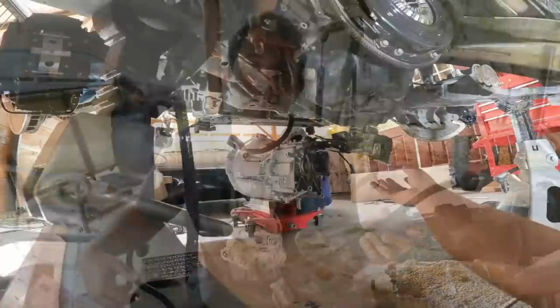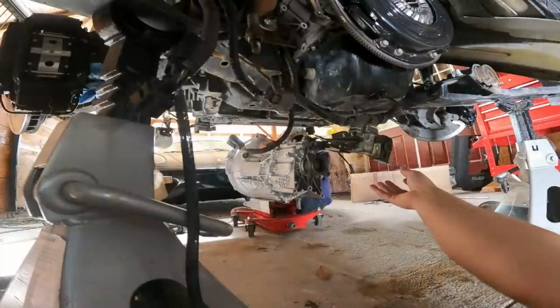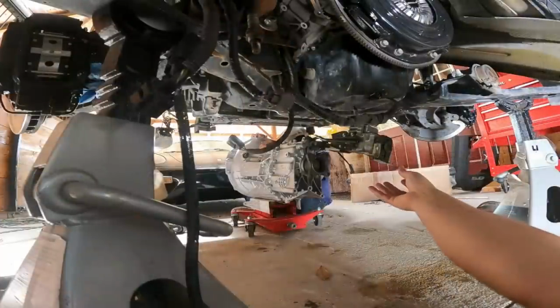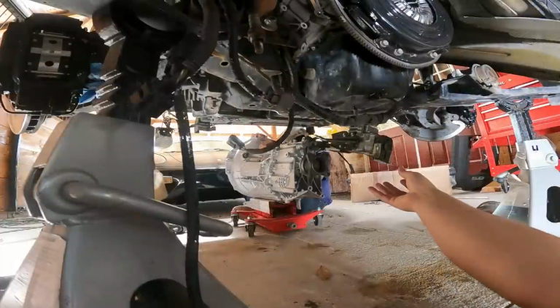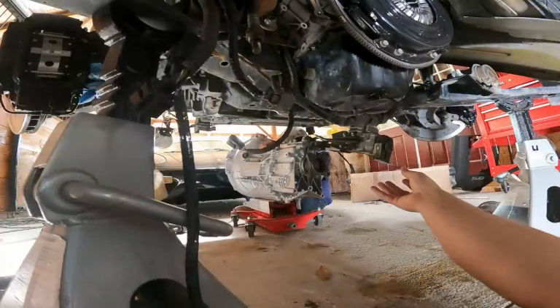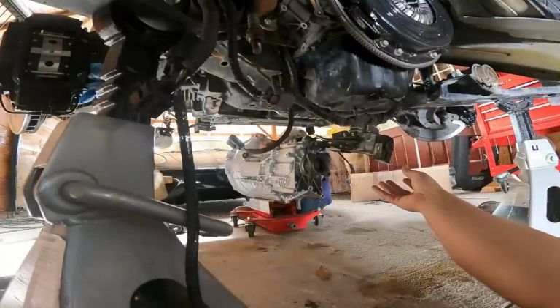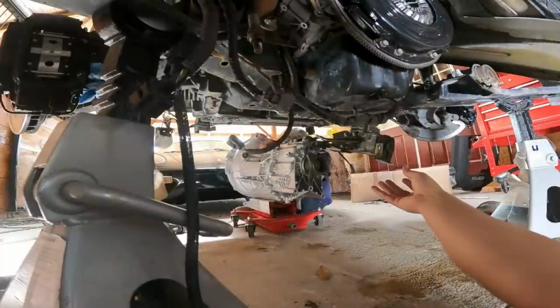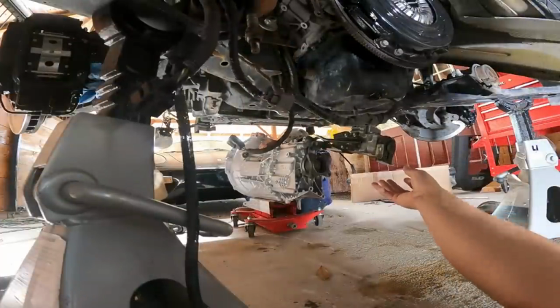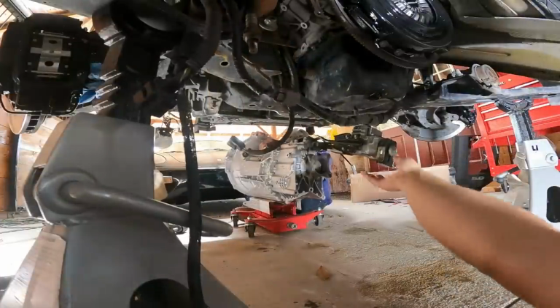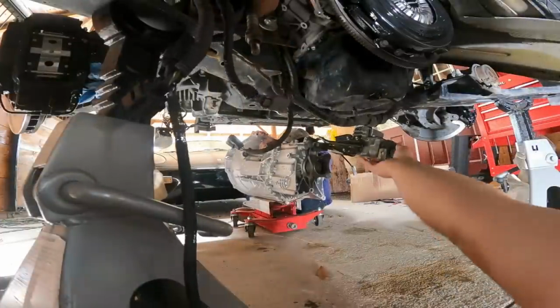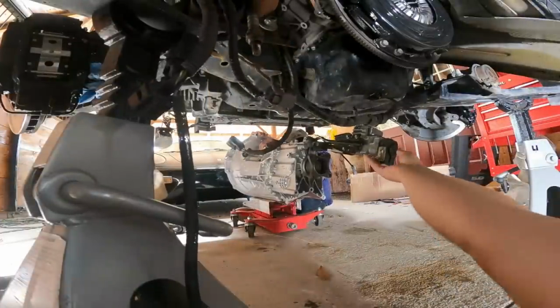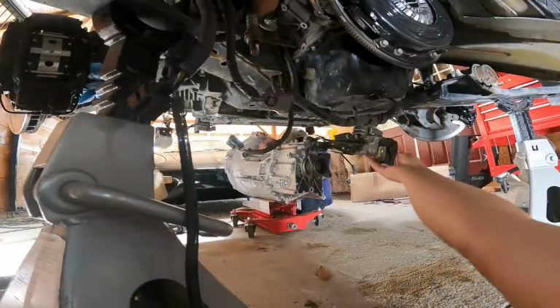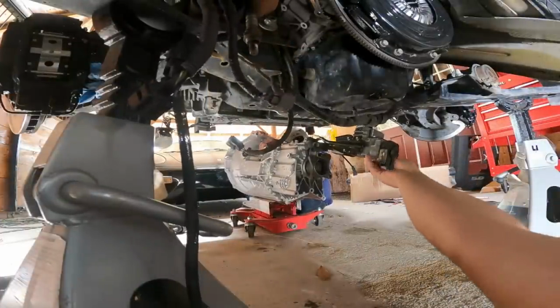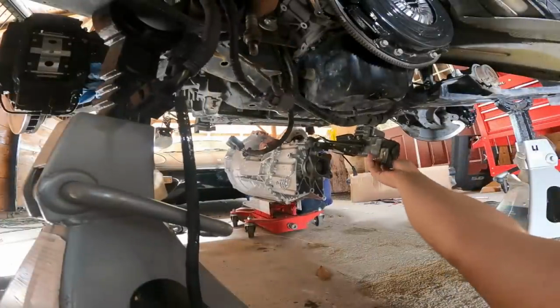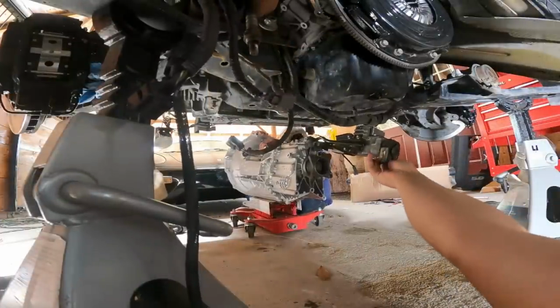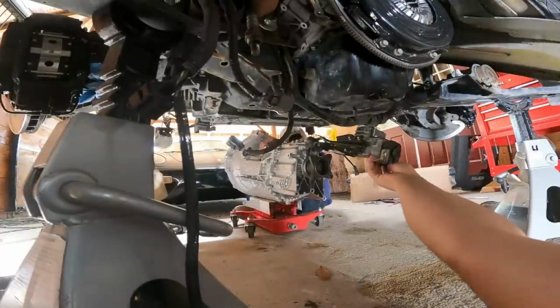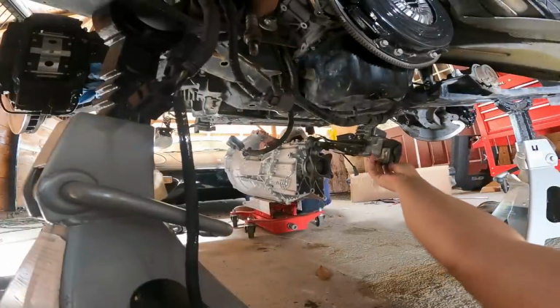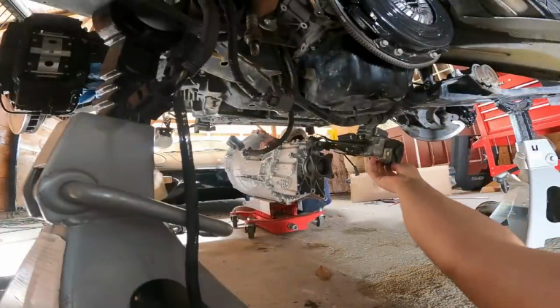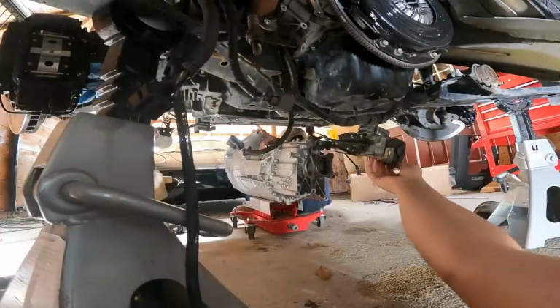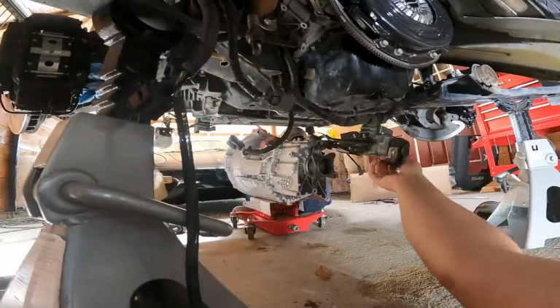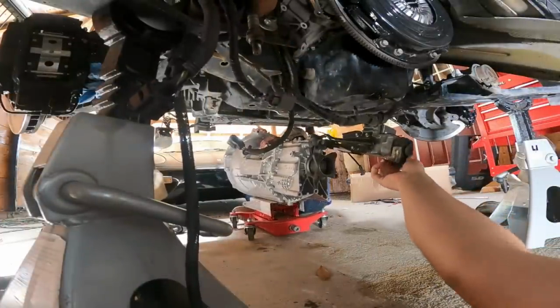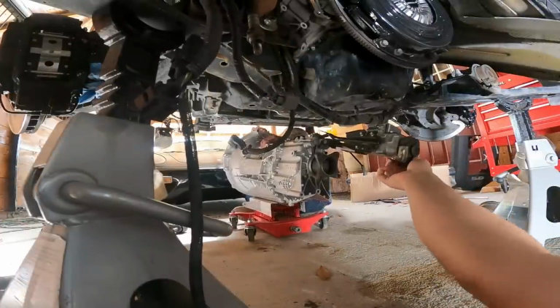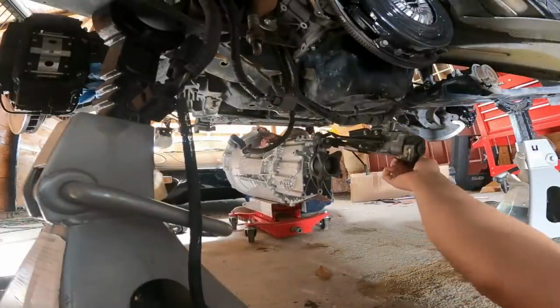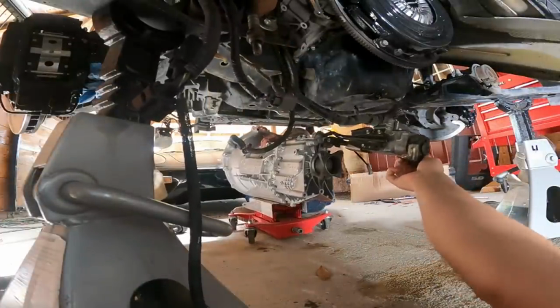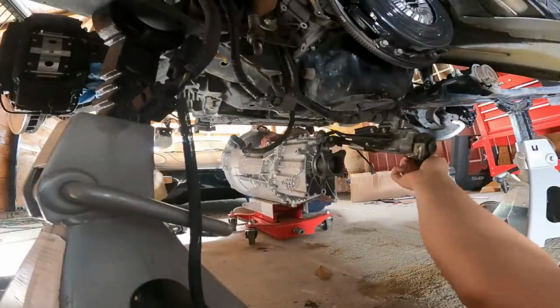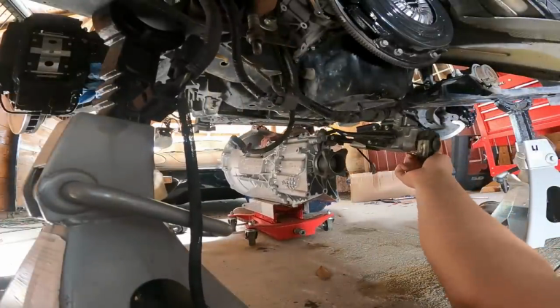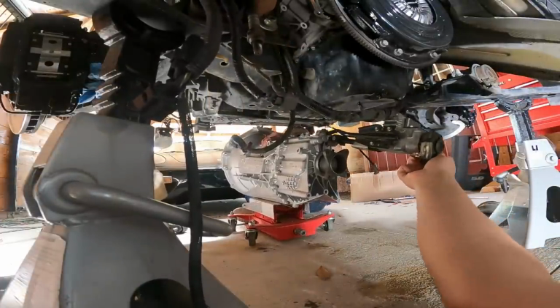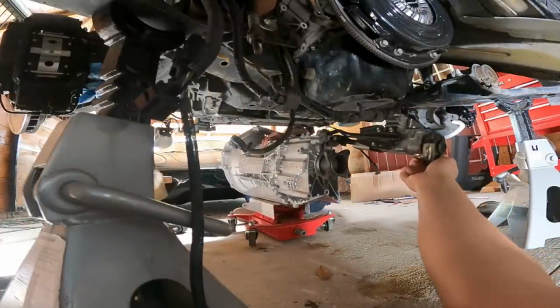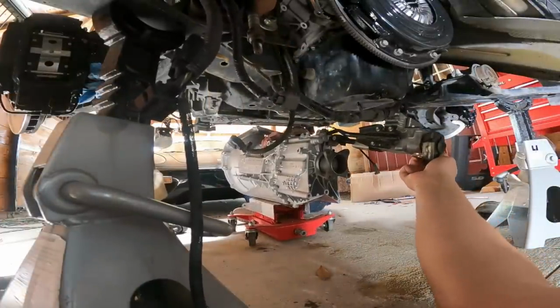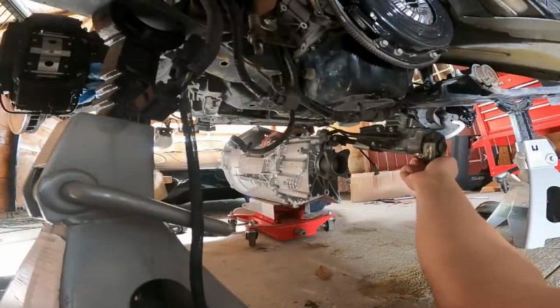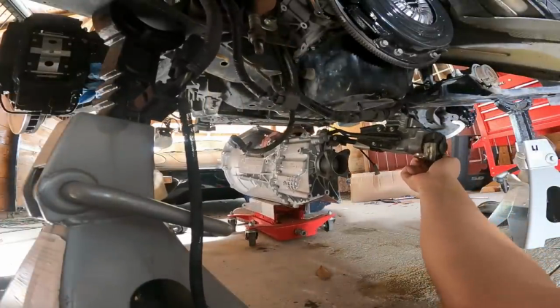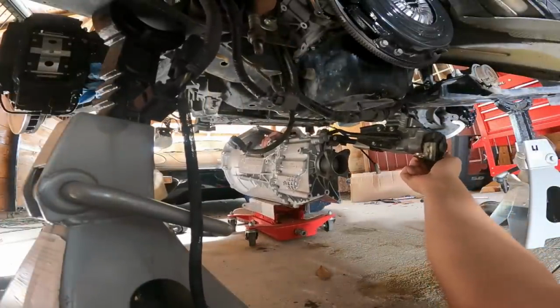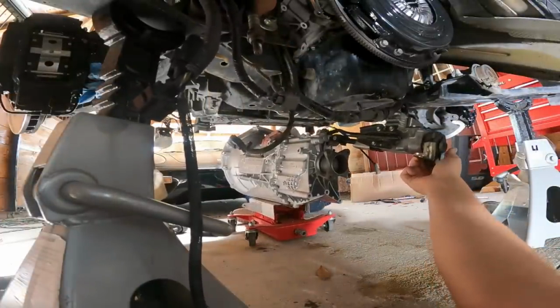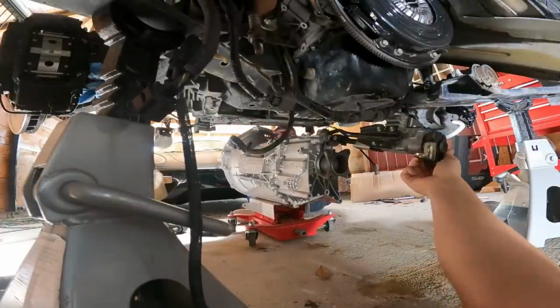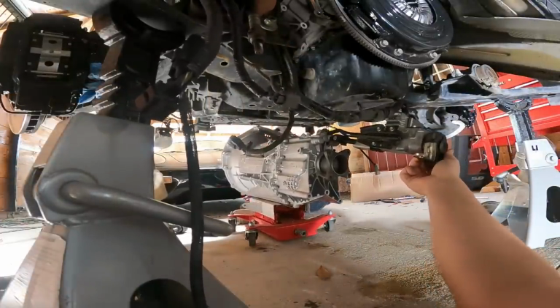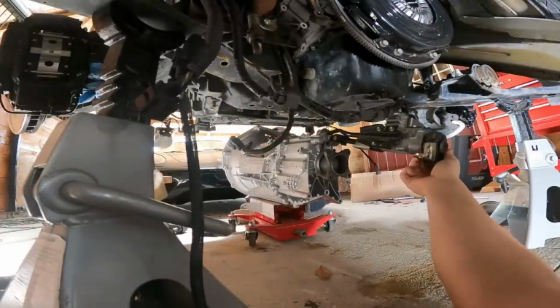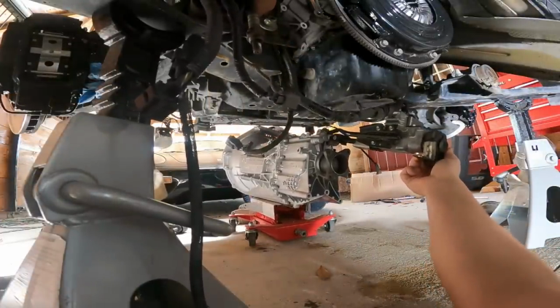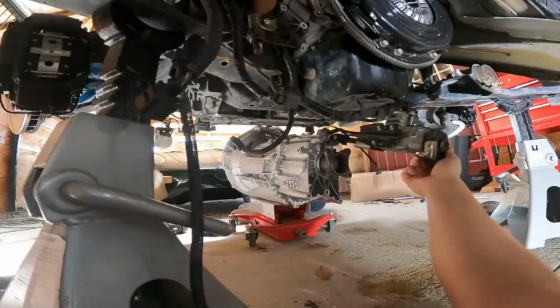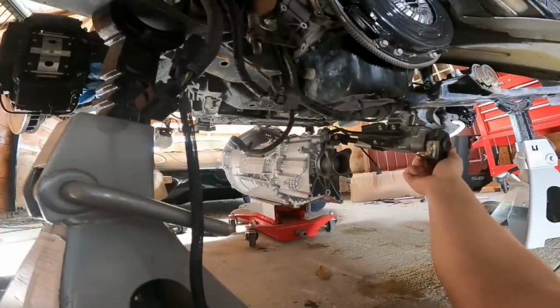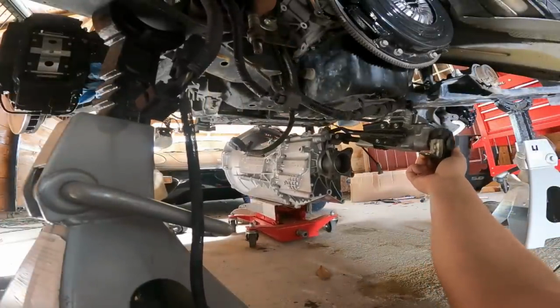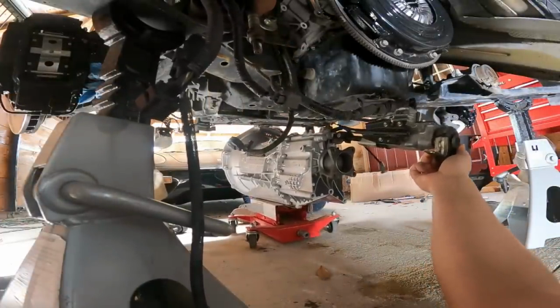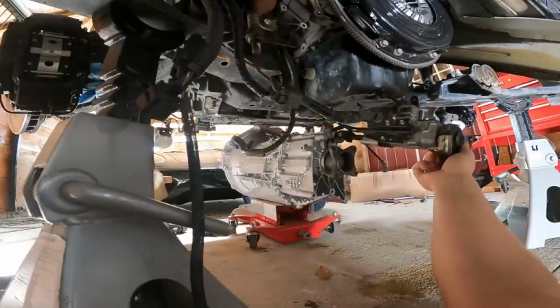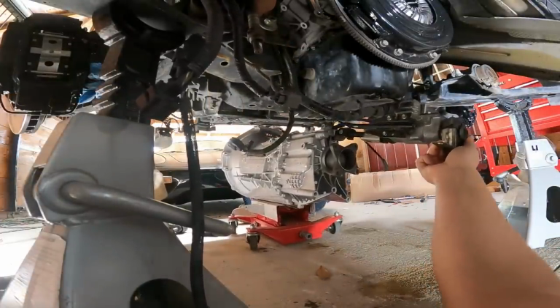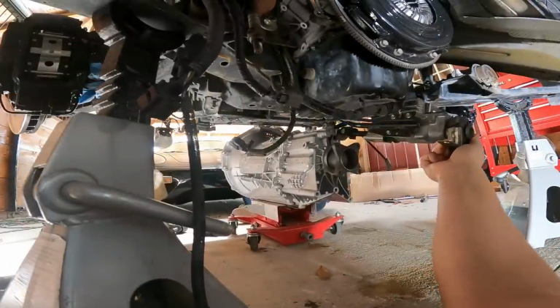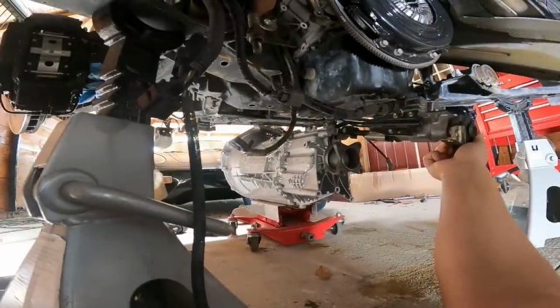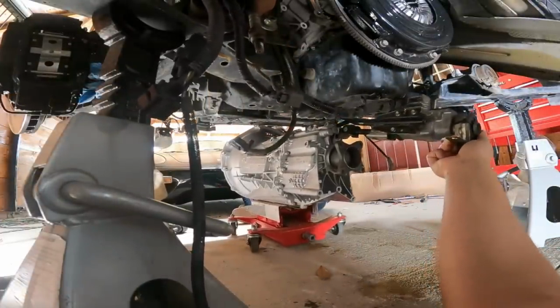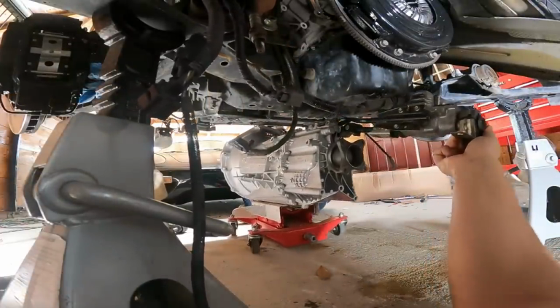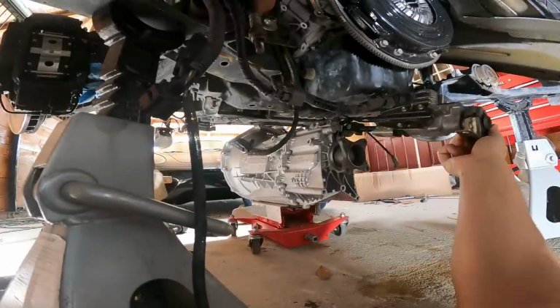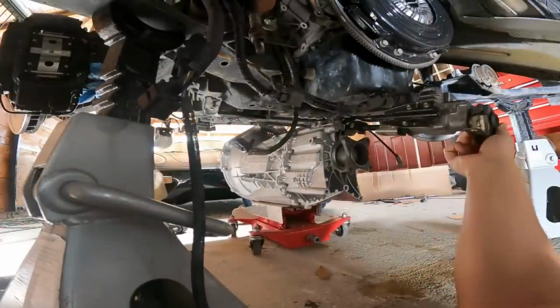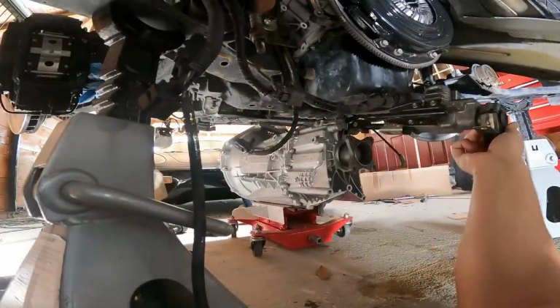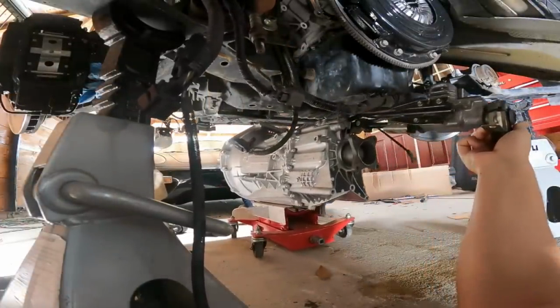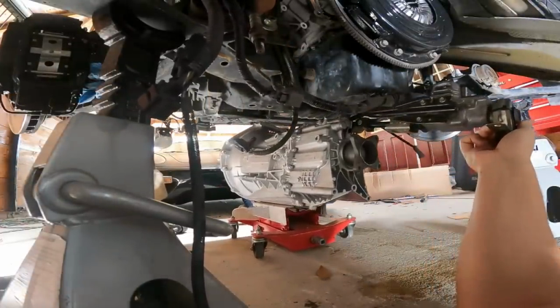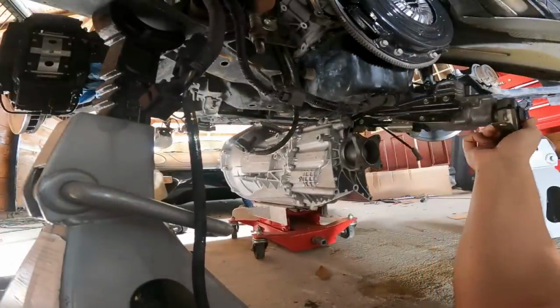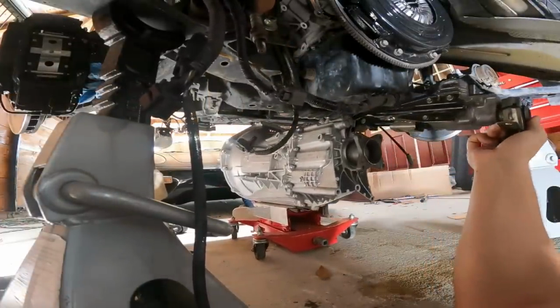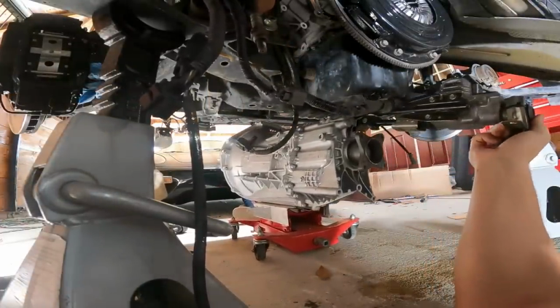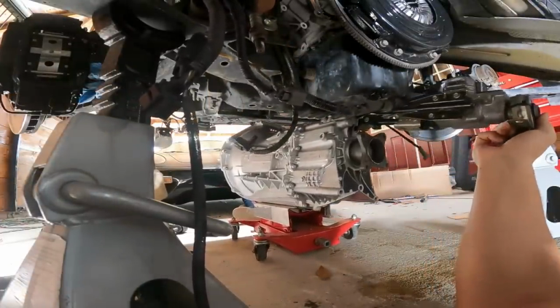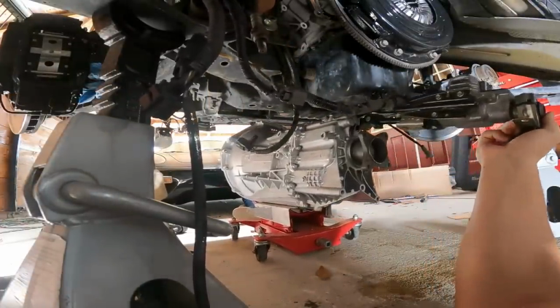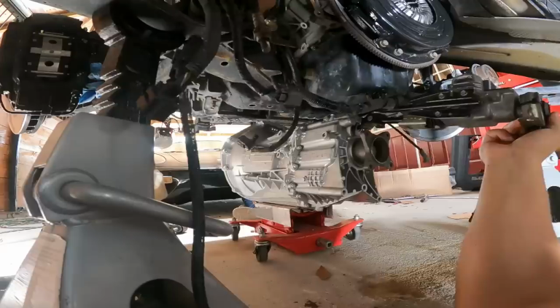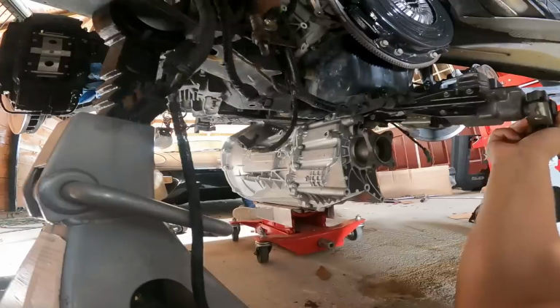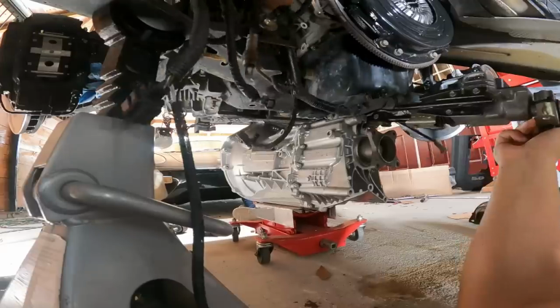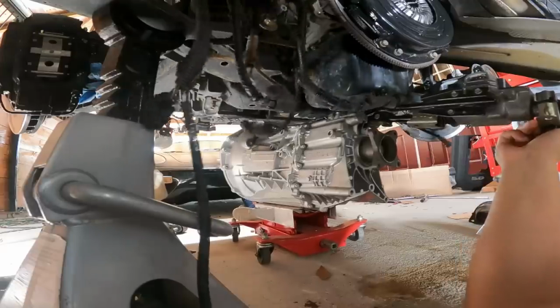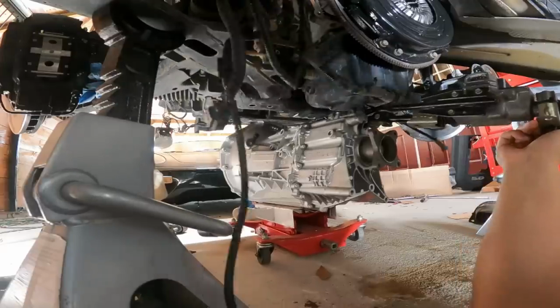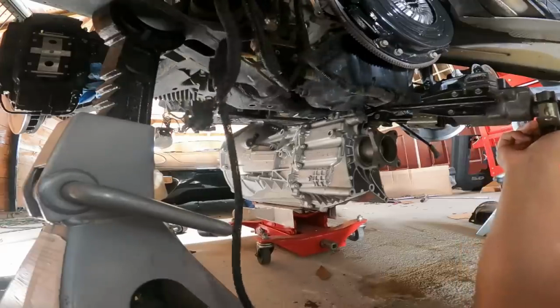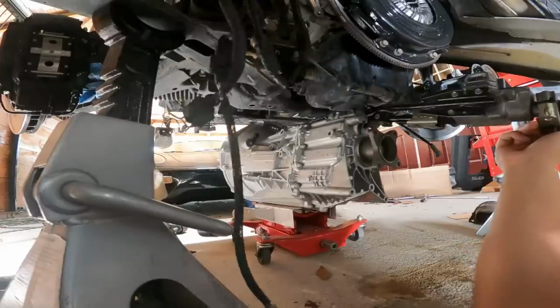You know what would make this easier? A lift. Yeah, I know that, but we don't have a lift right now so we're going to have to deal with what we've got.